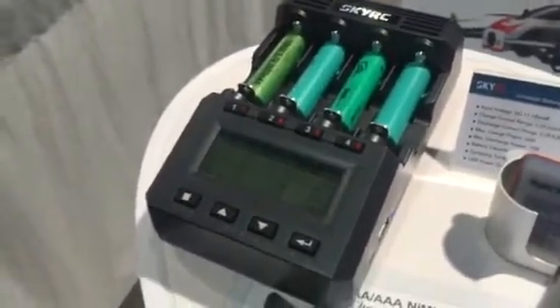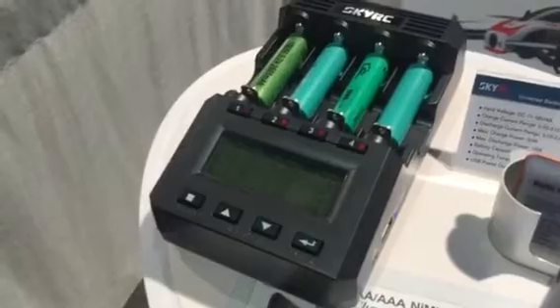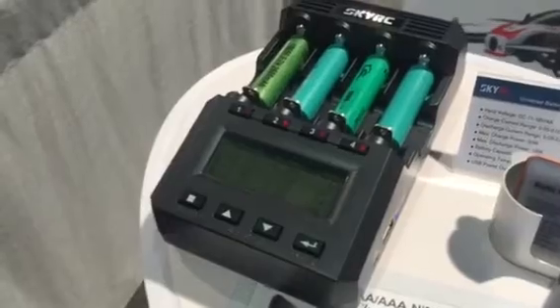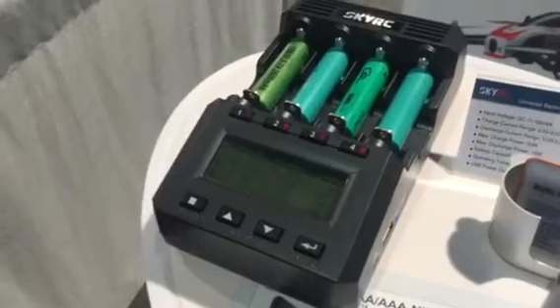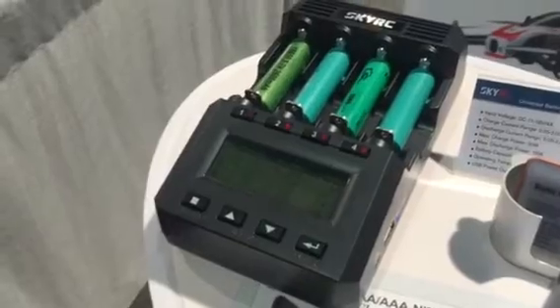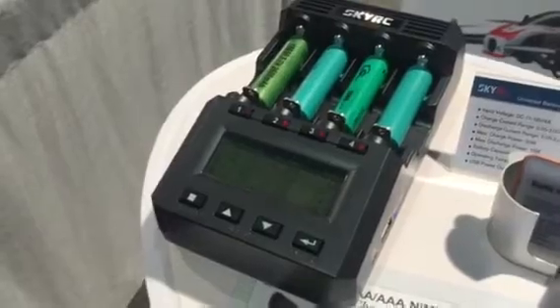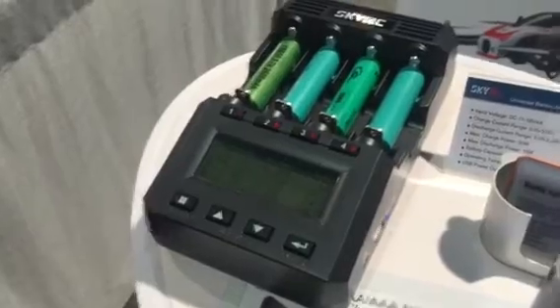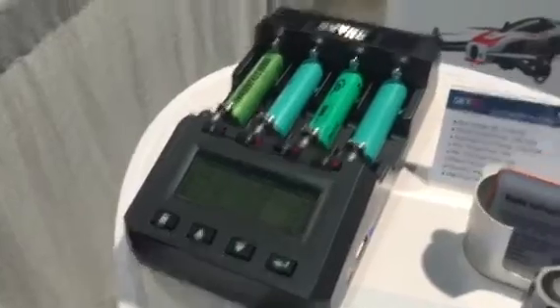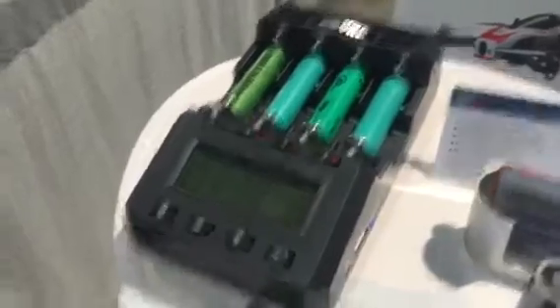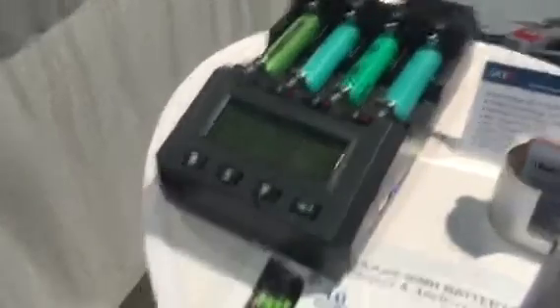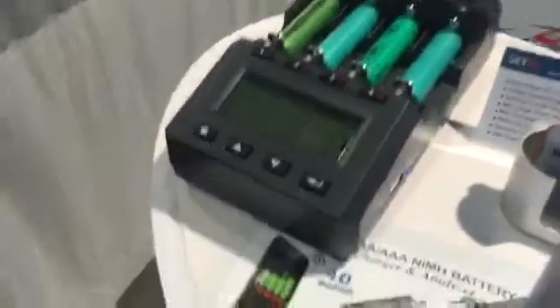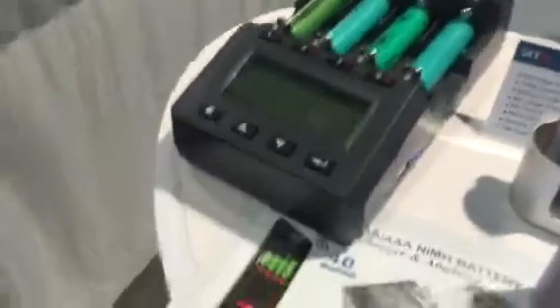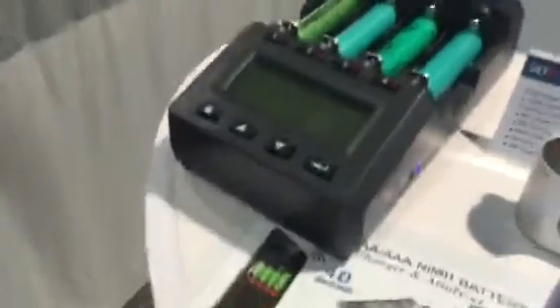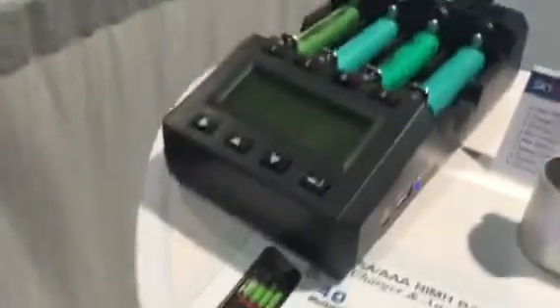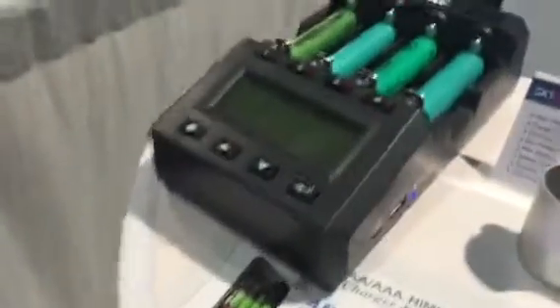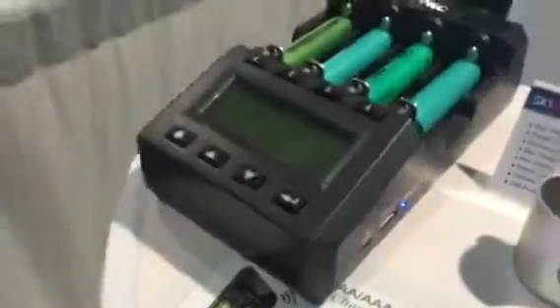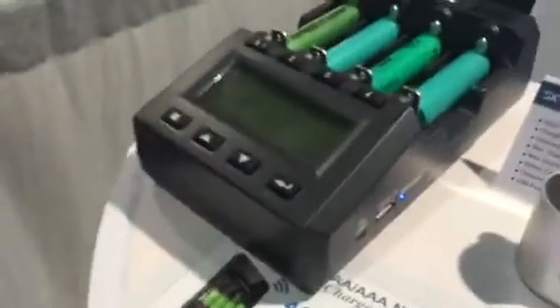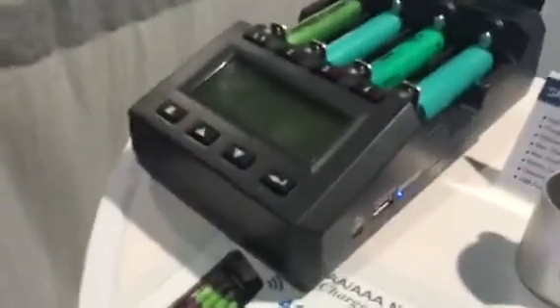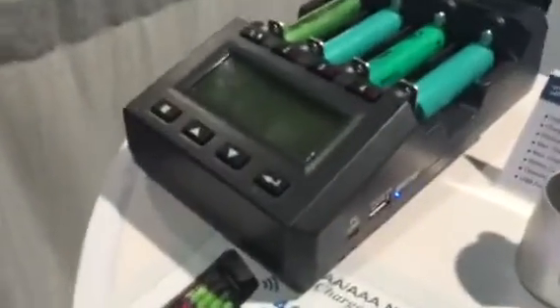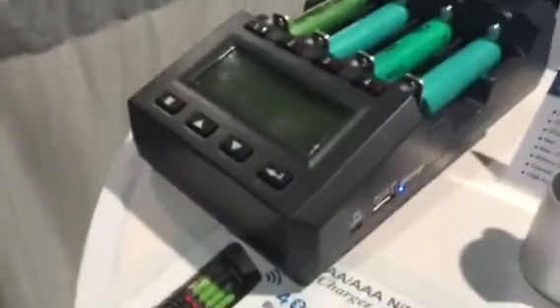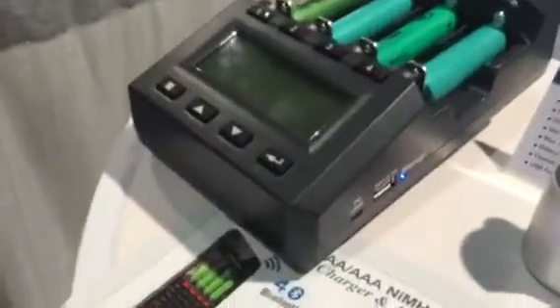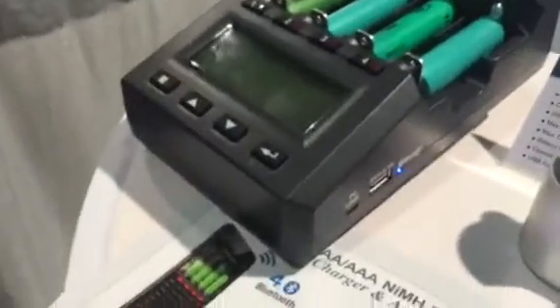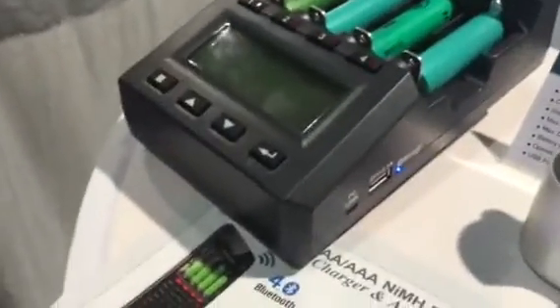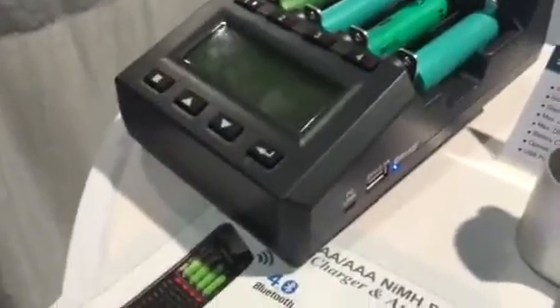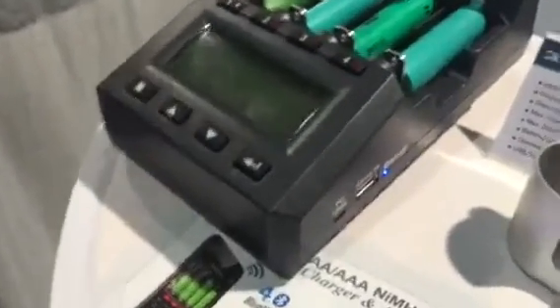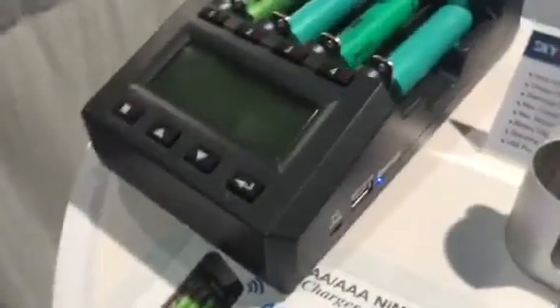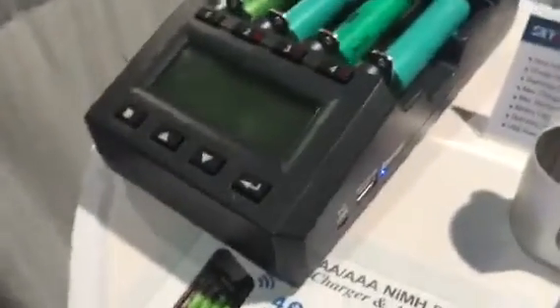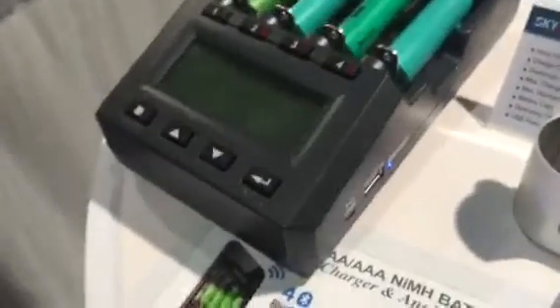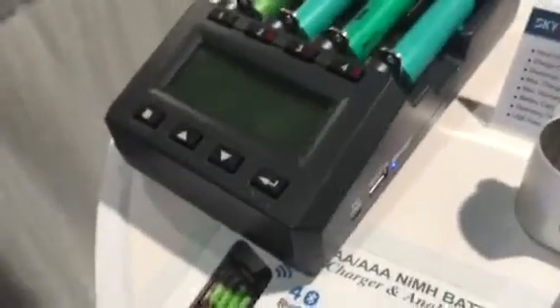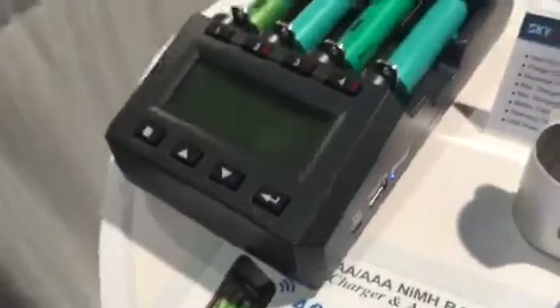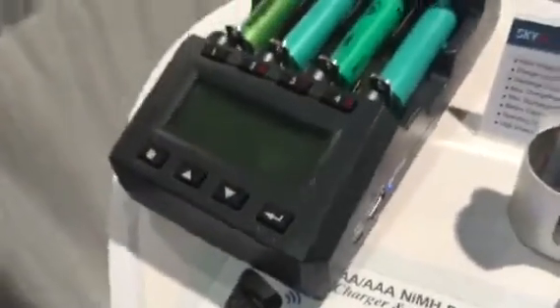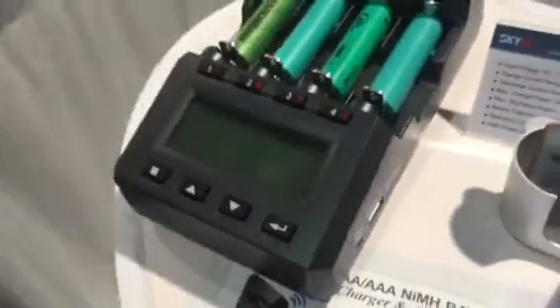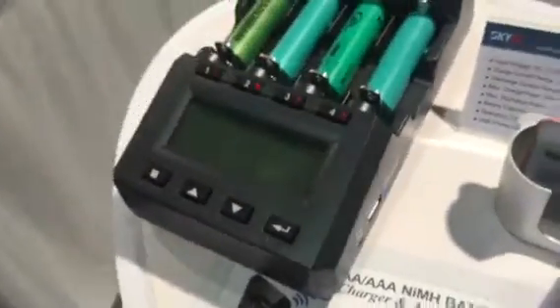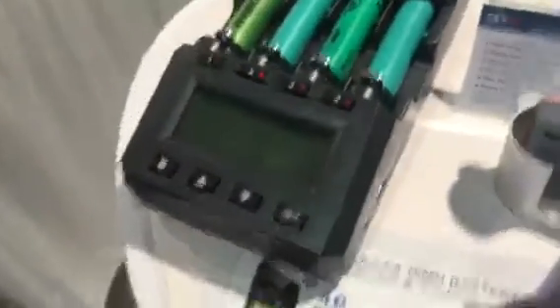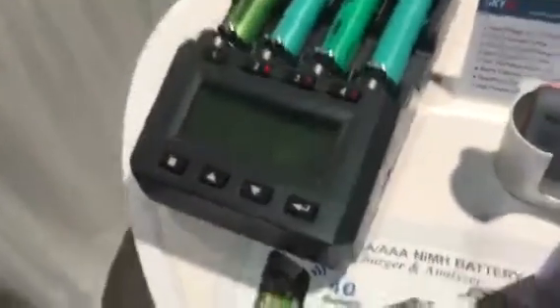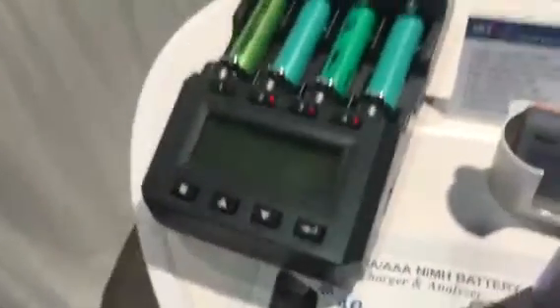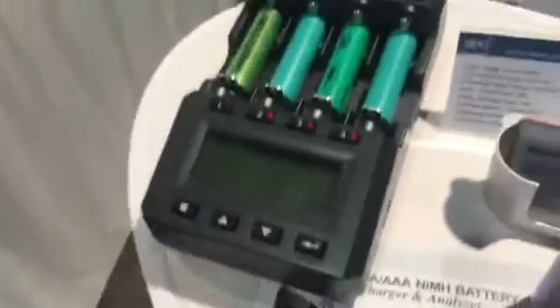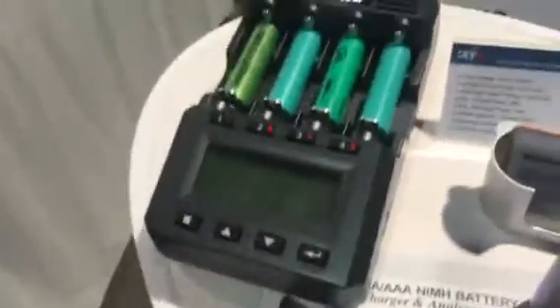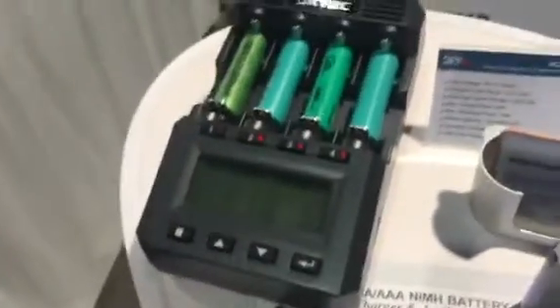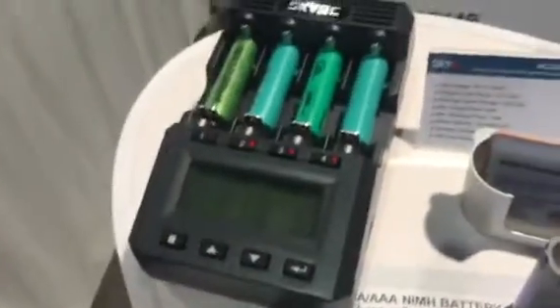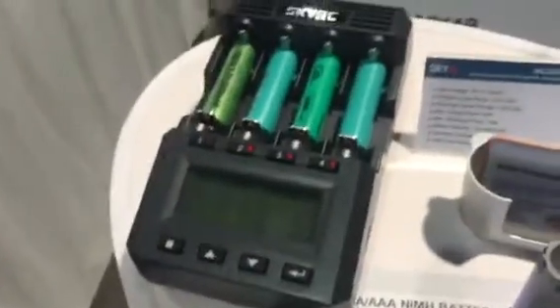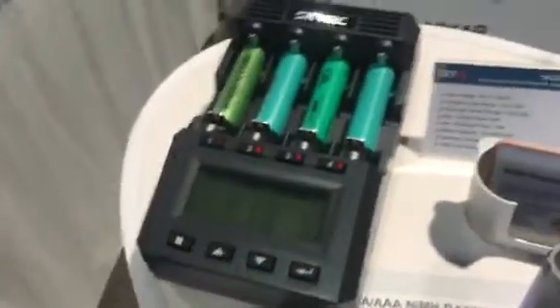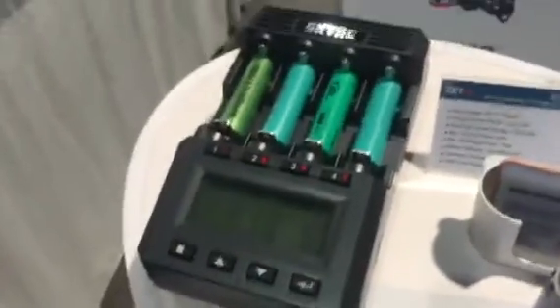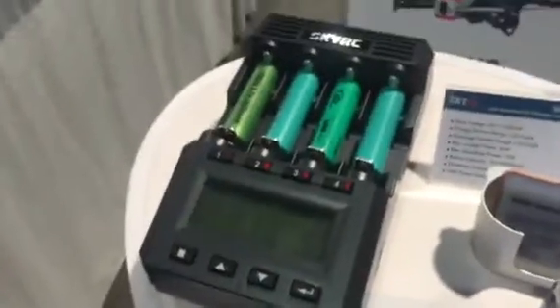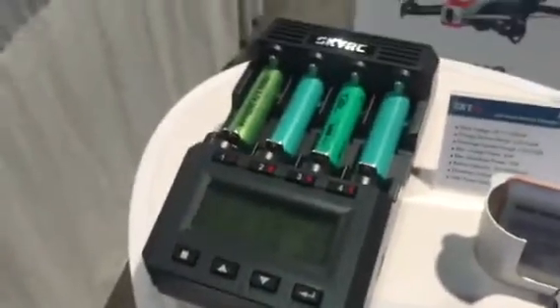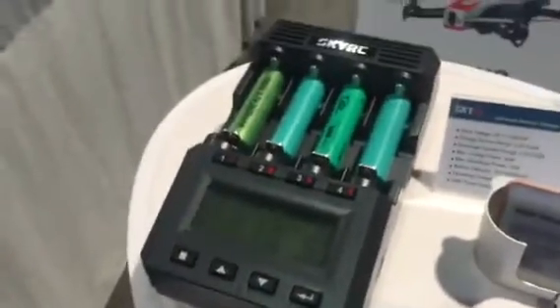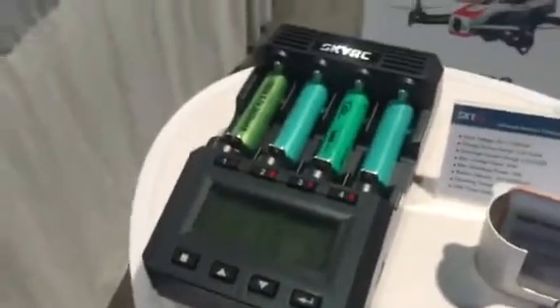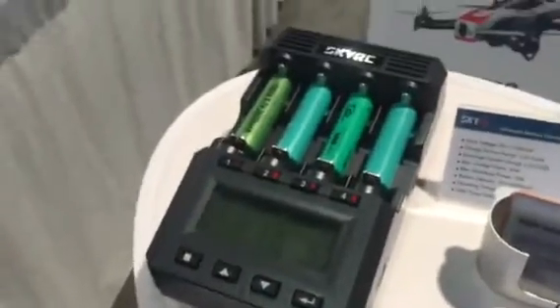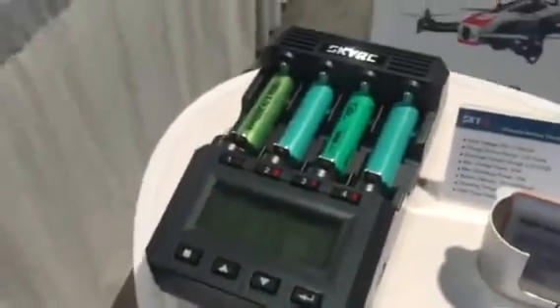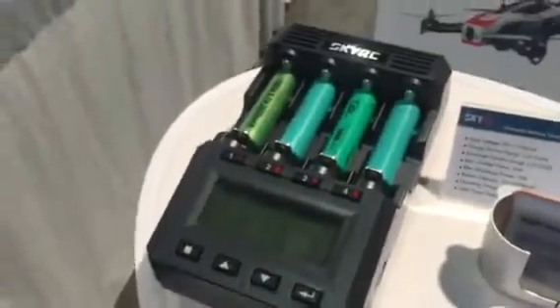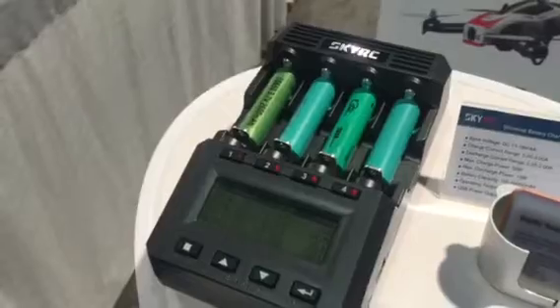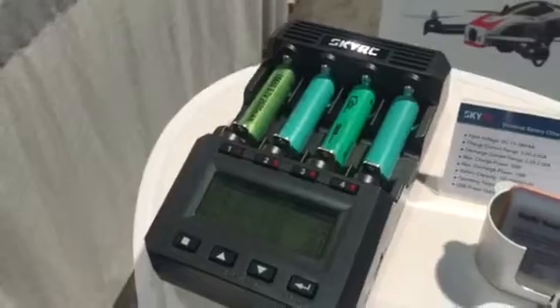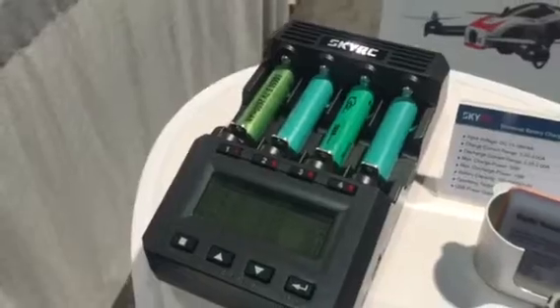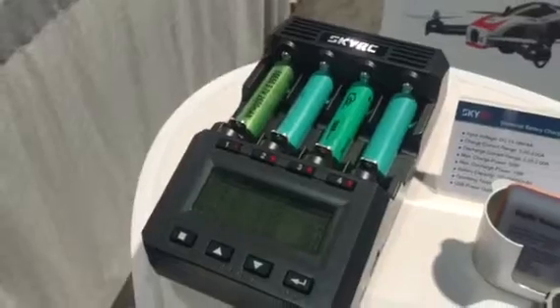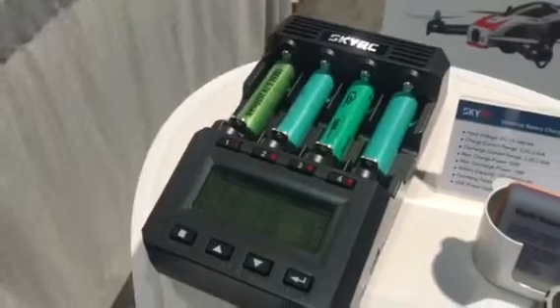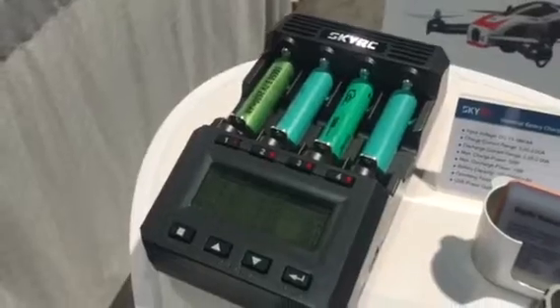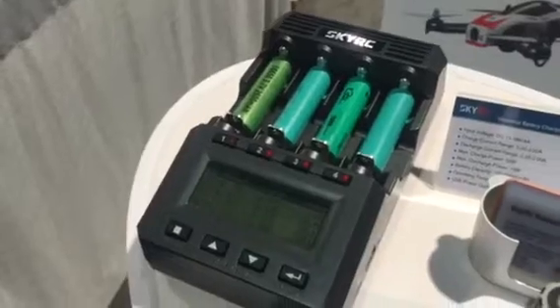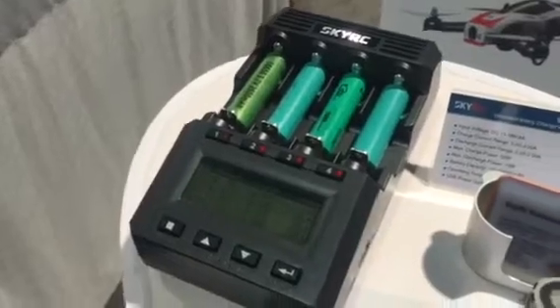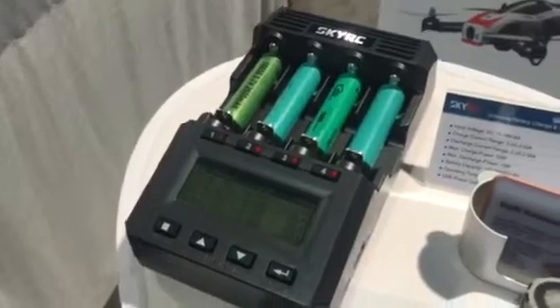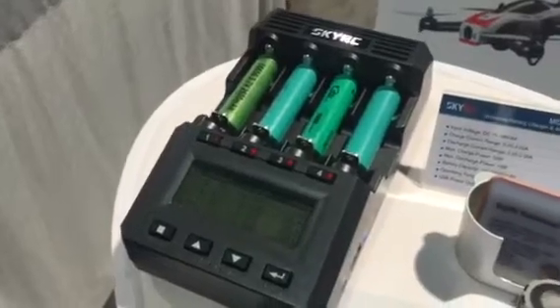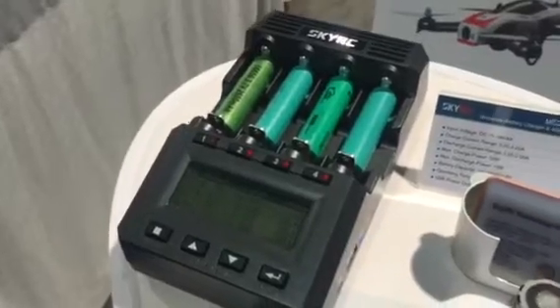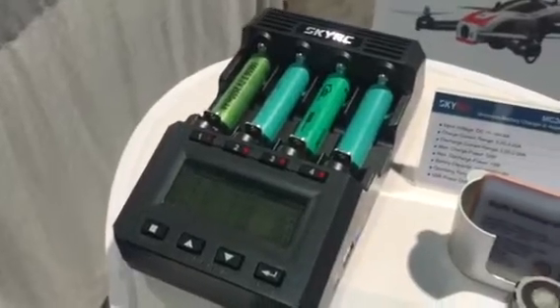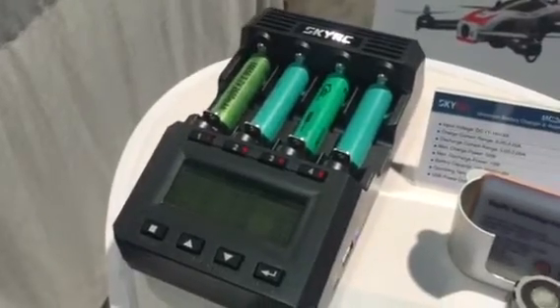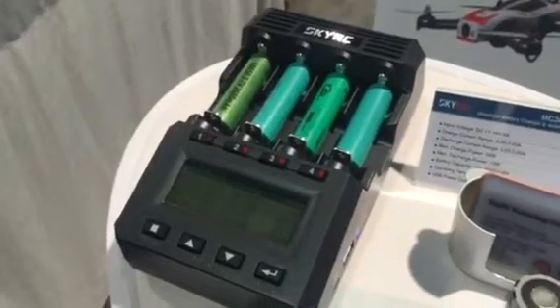These chargers retail for about $120, but what you'll save on this charger versus buying new batteries, it's definitely well worth it if you're a vaper.